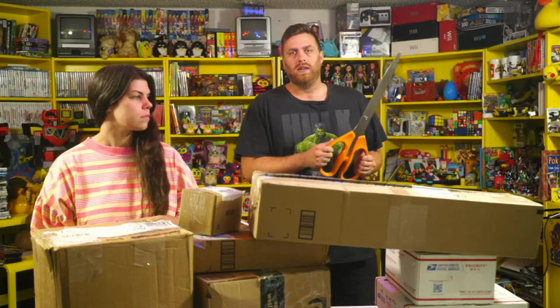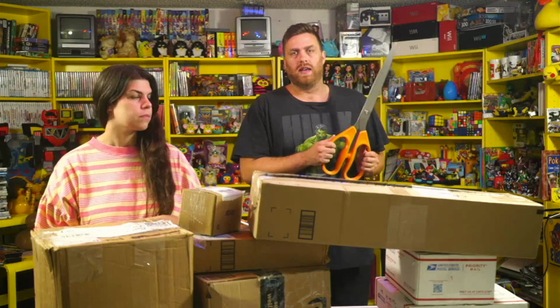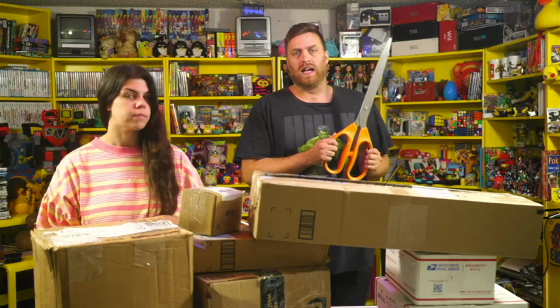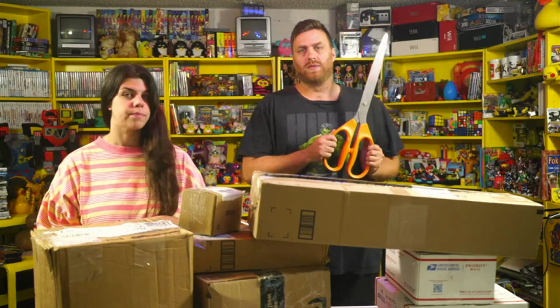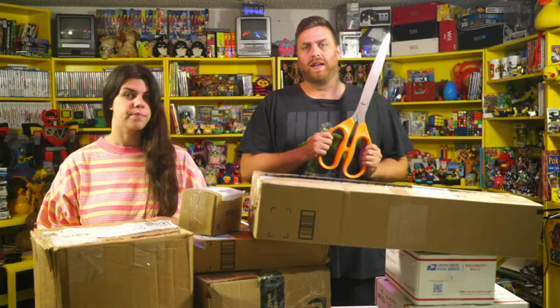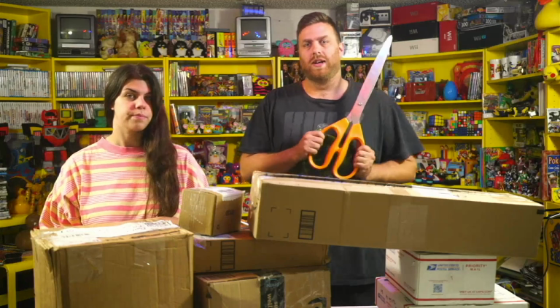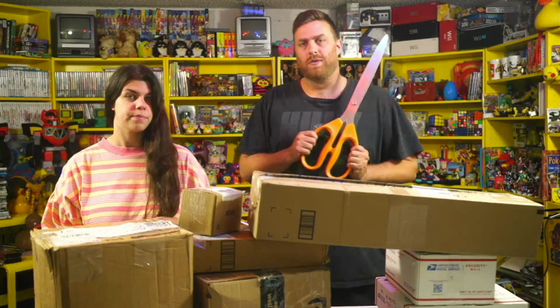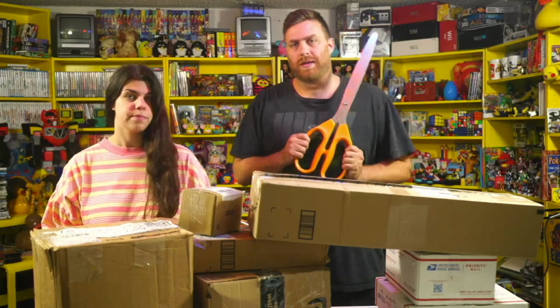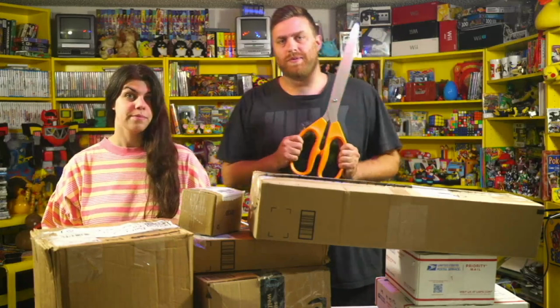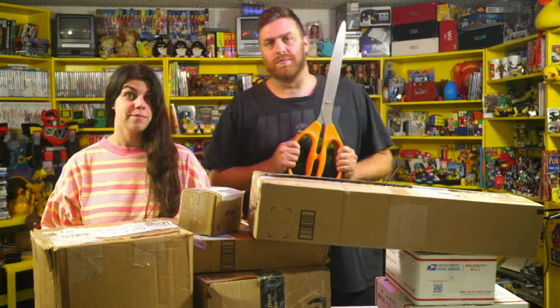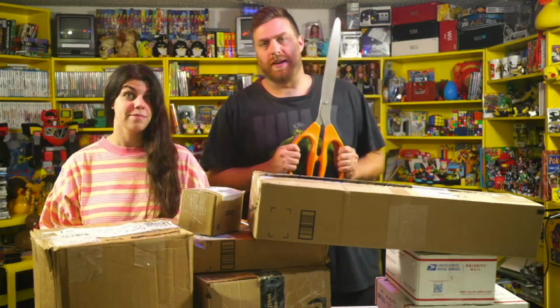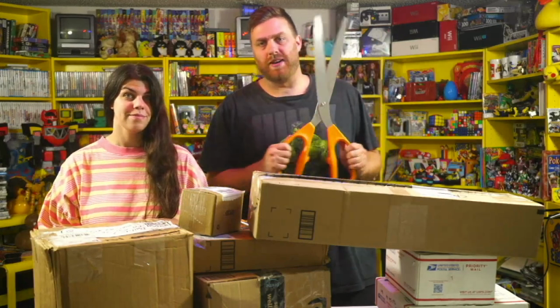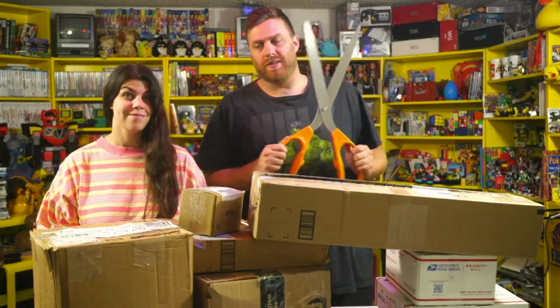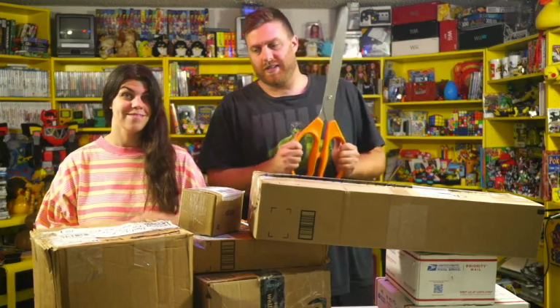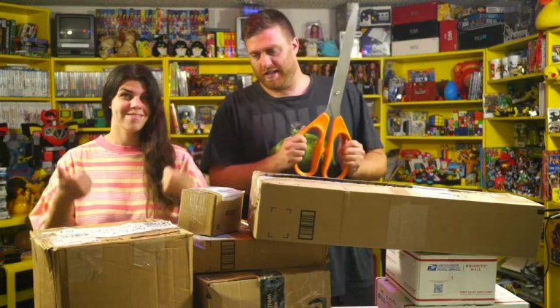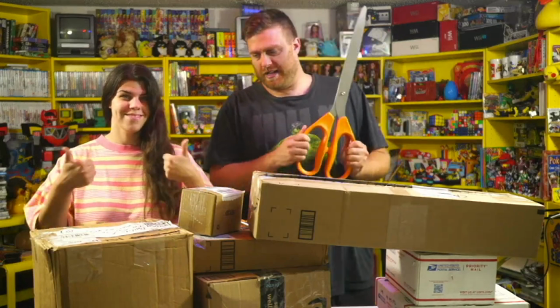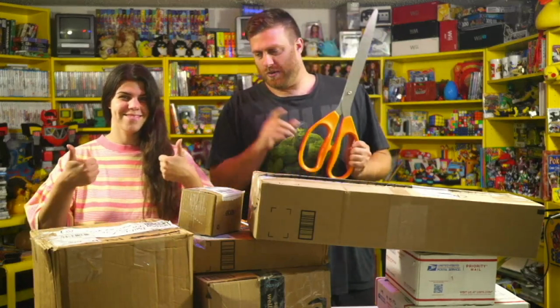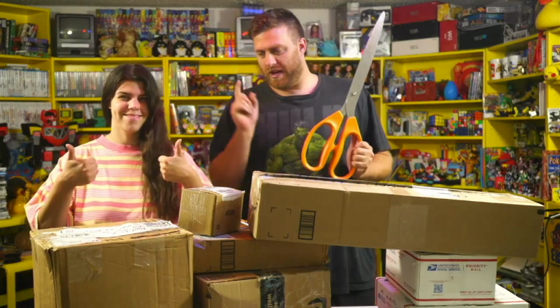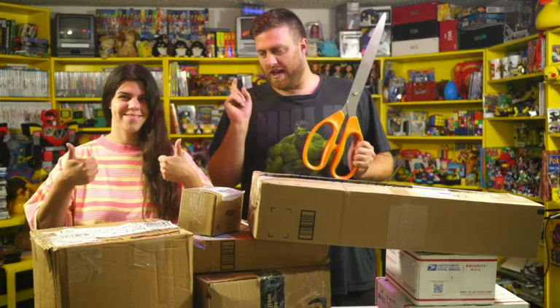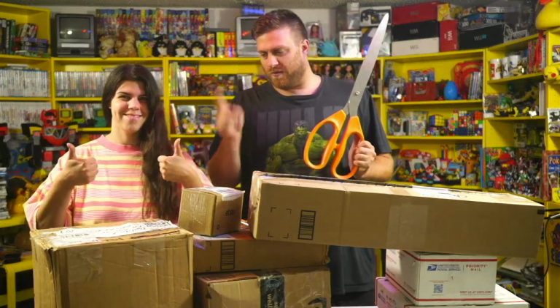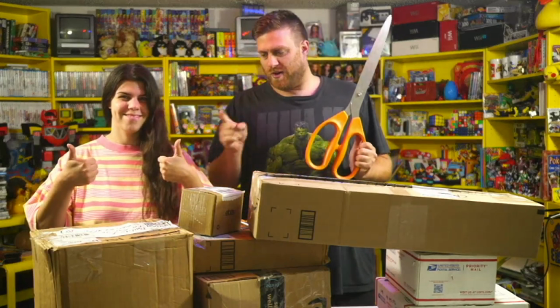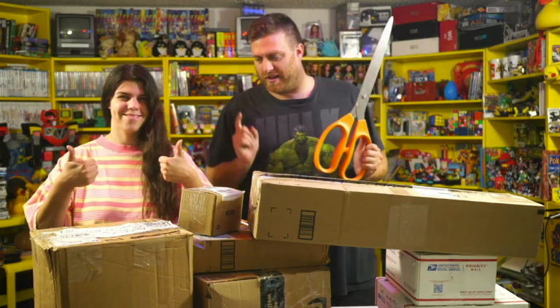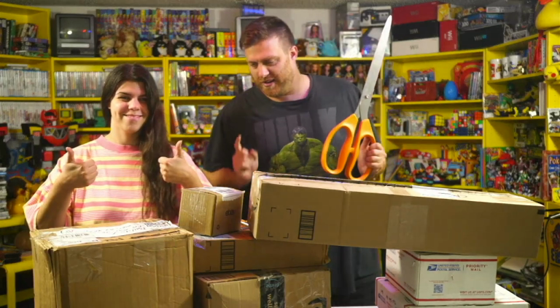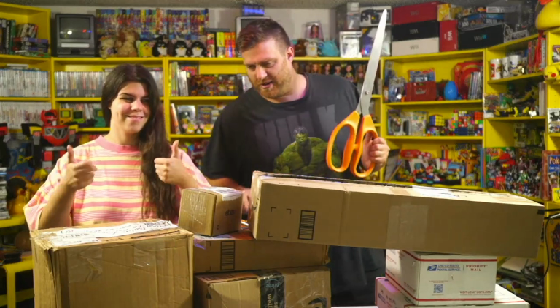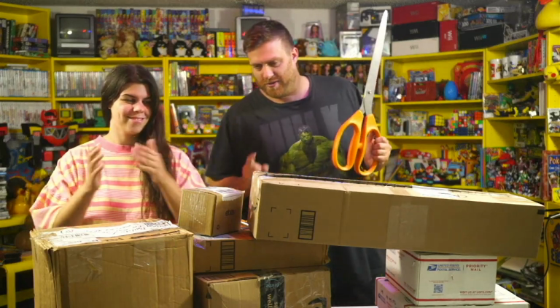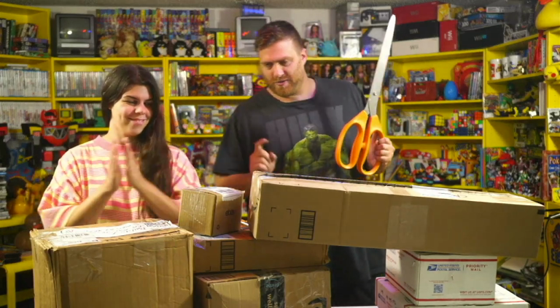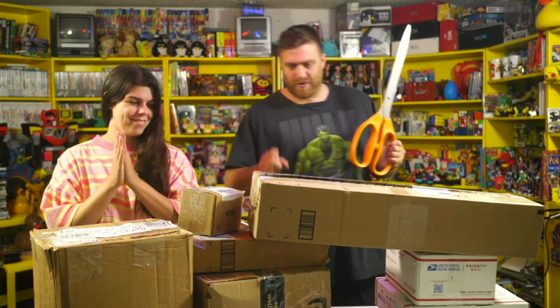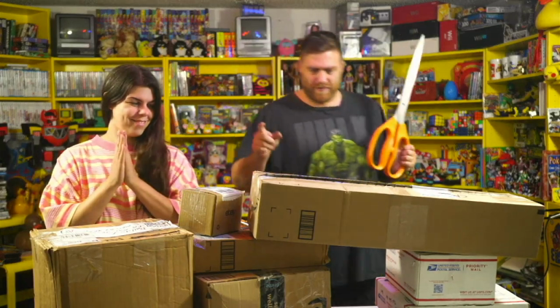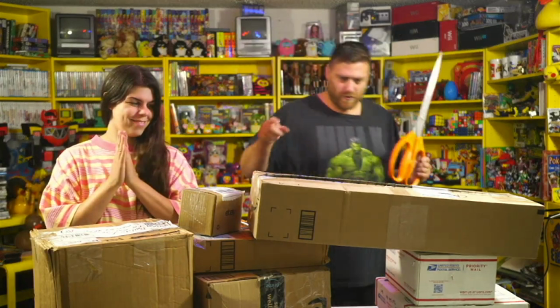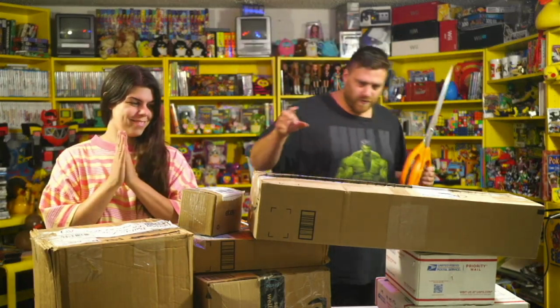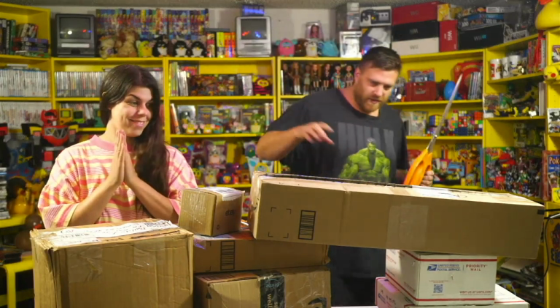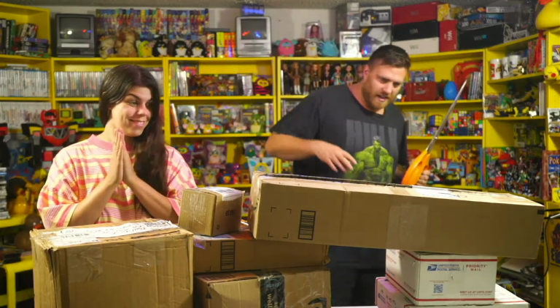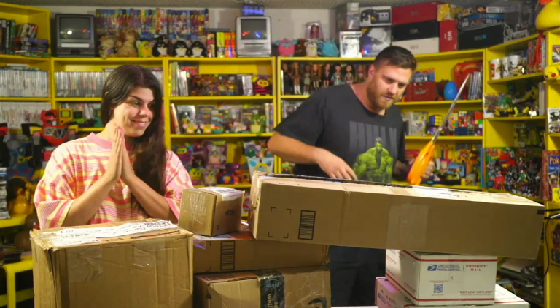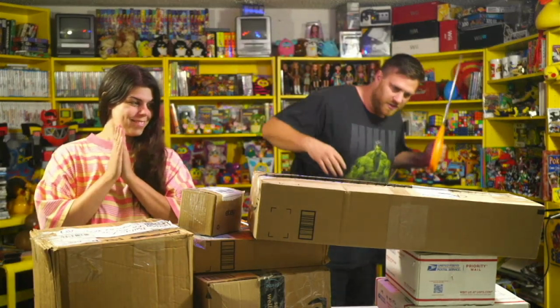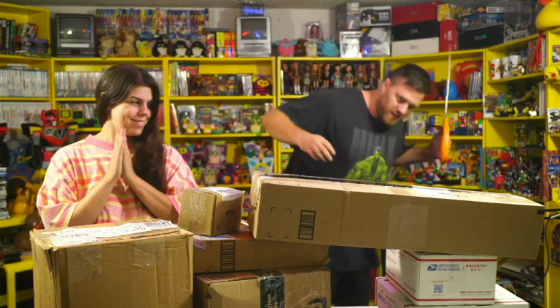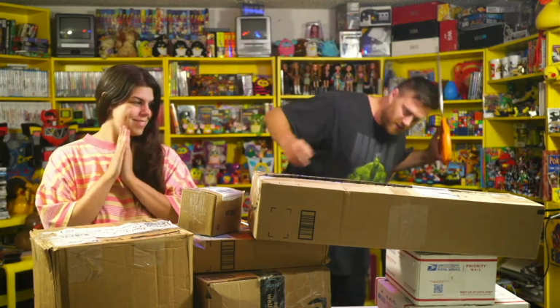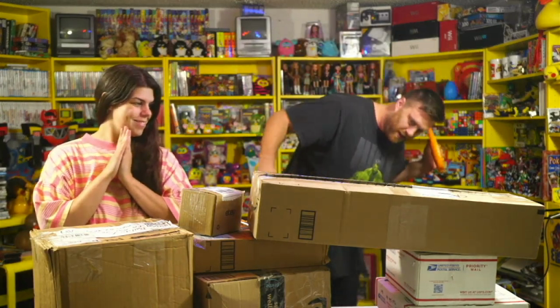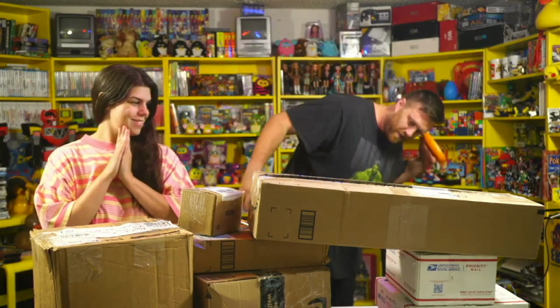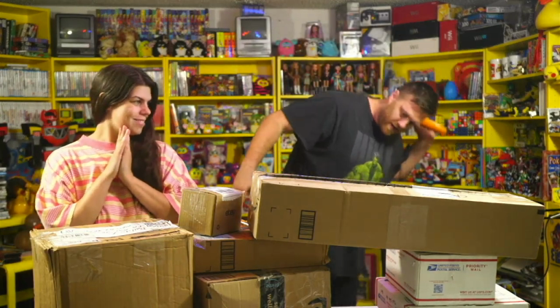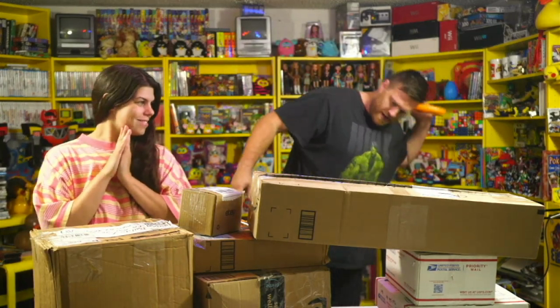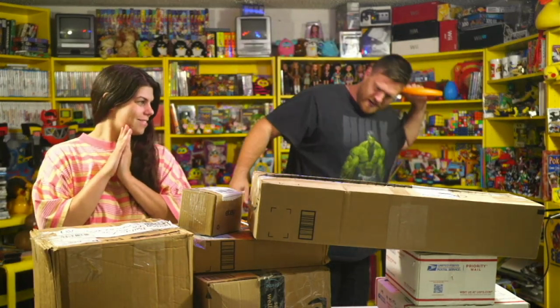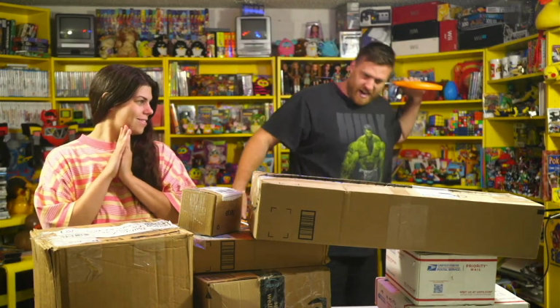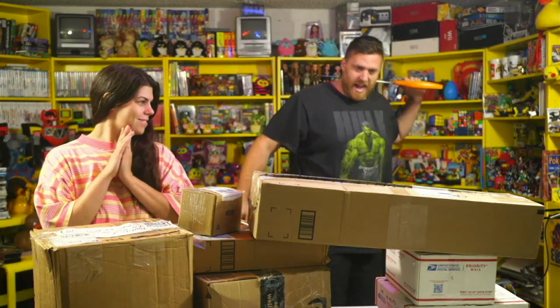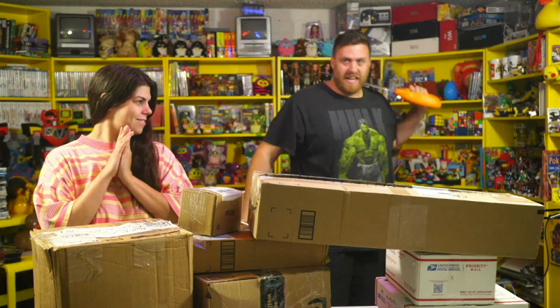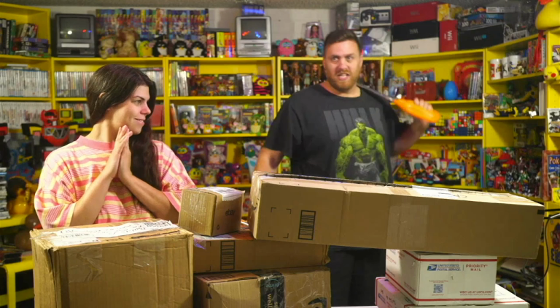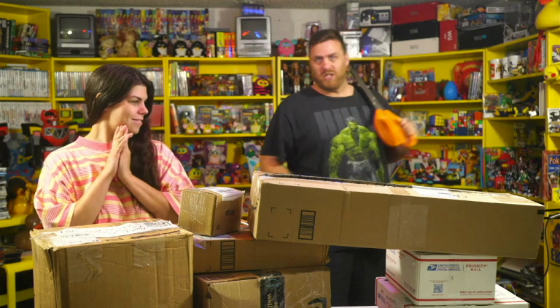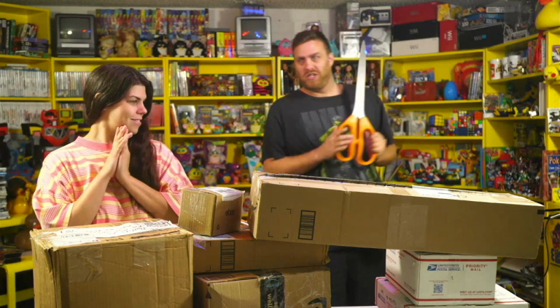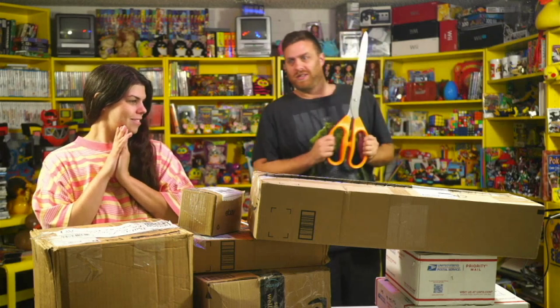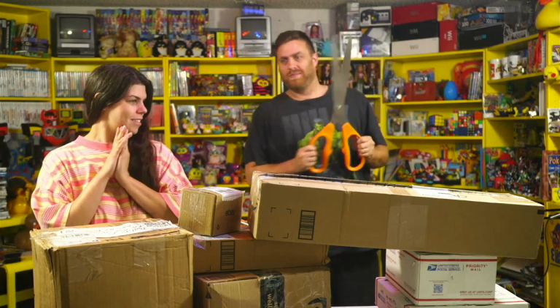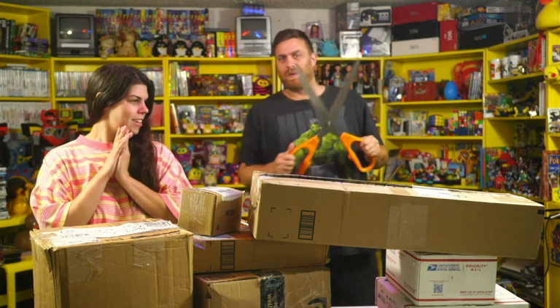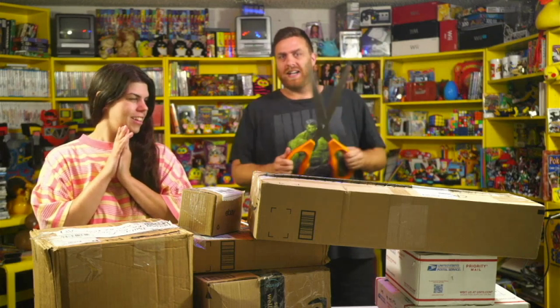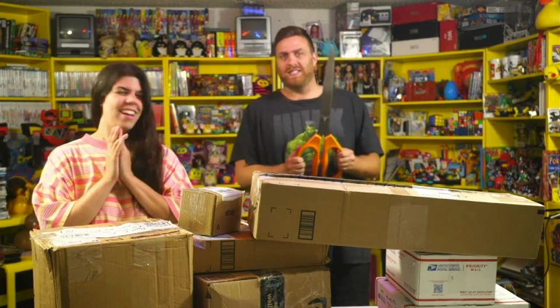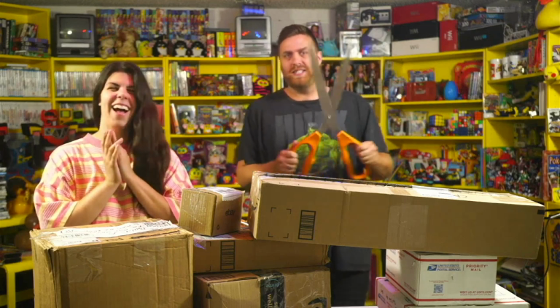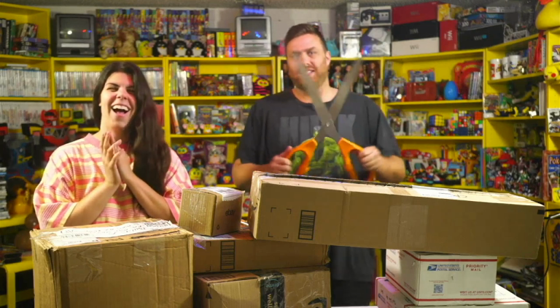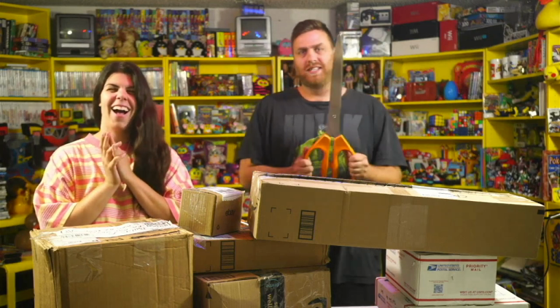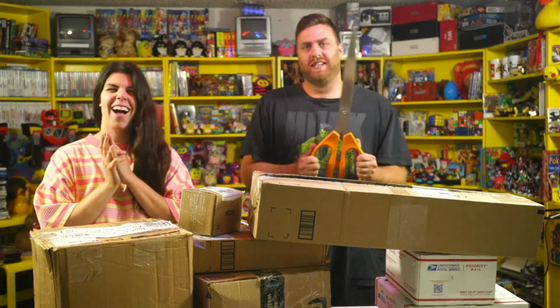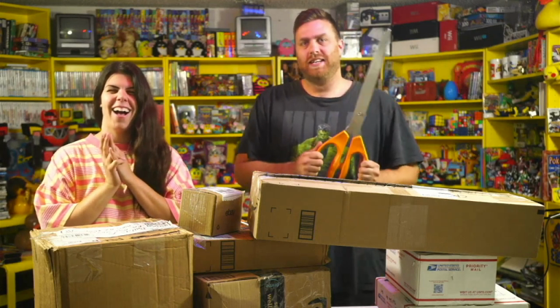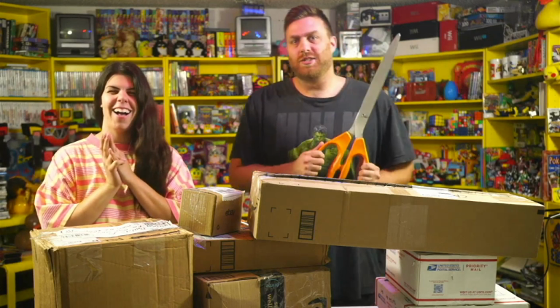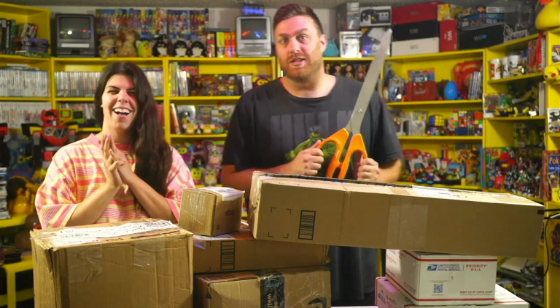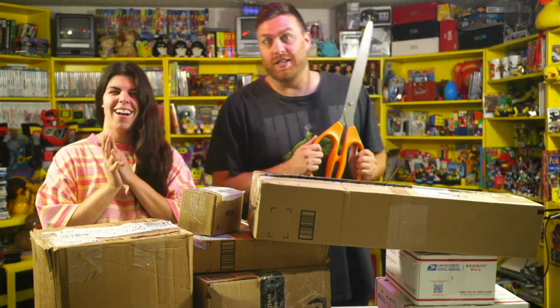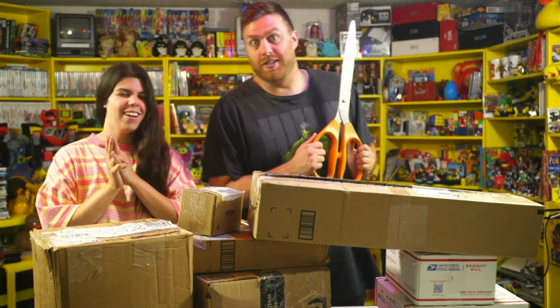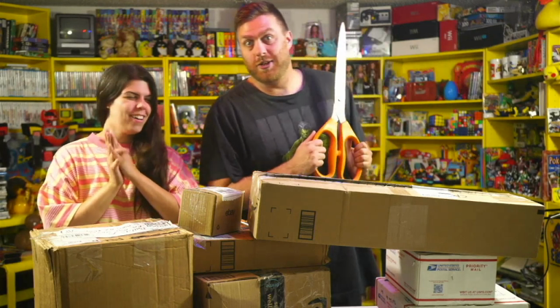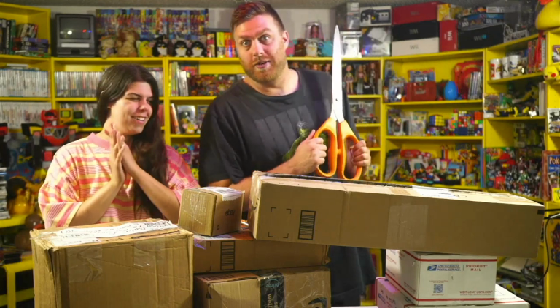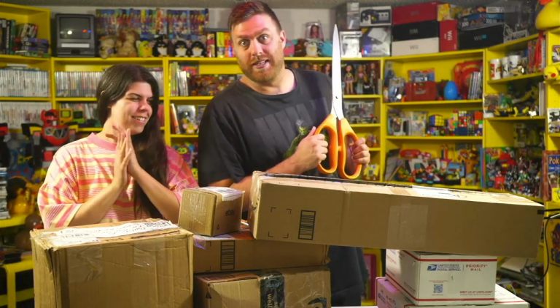You guys ready to open up some mail? We have 1, 2, 3, 4, 5, 6, 7, 8-ish boxes, so let's get to it.